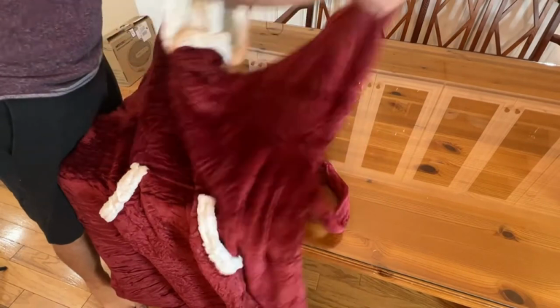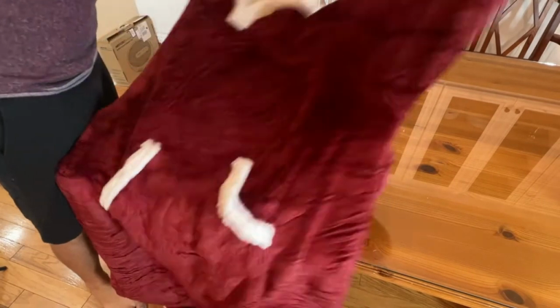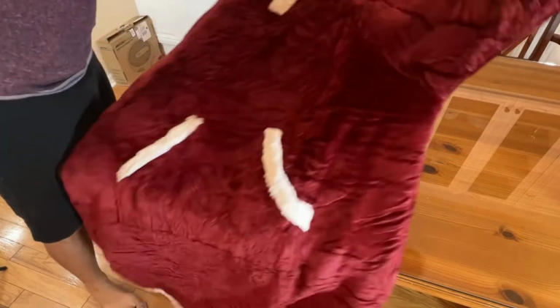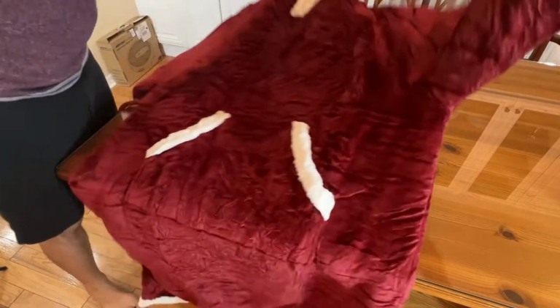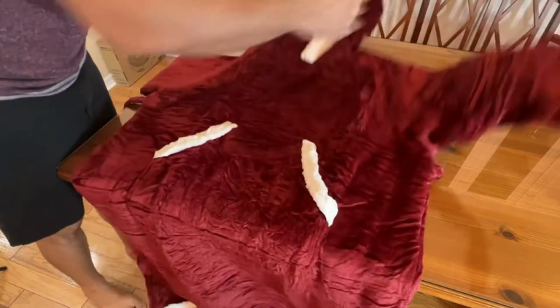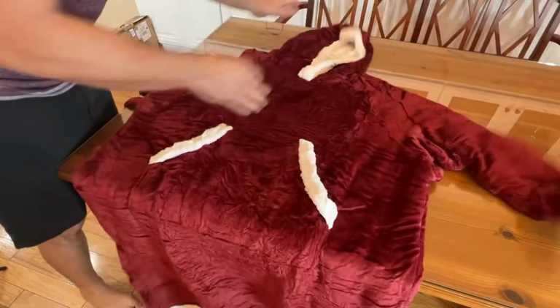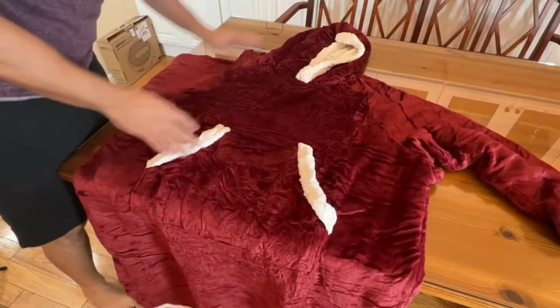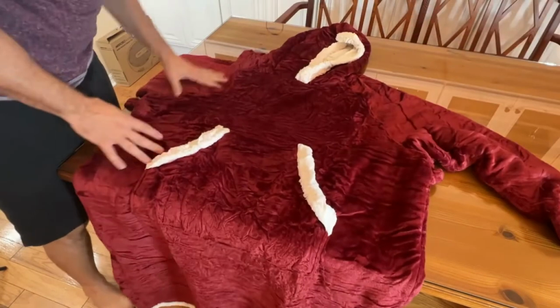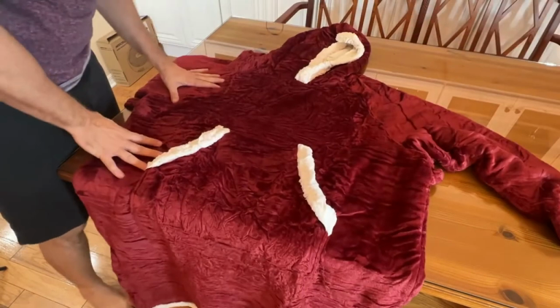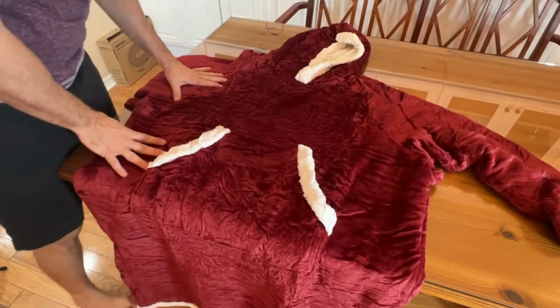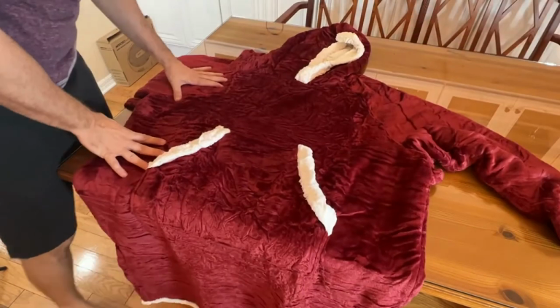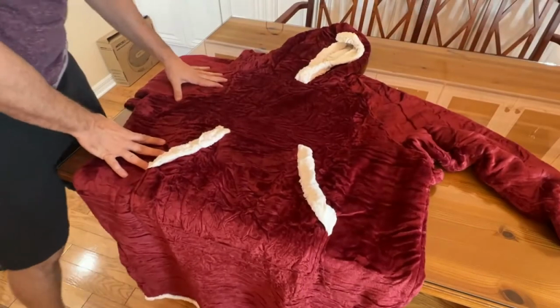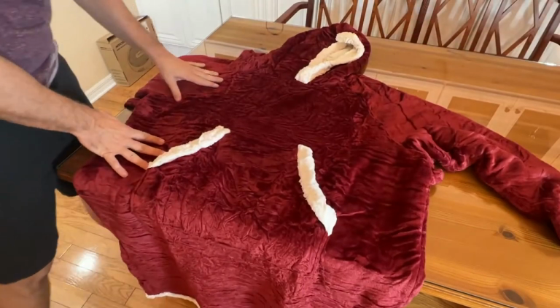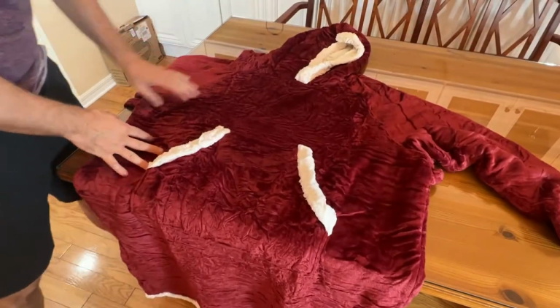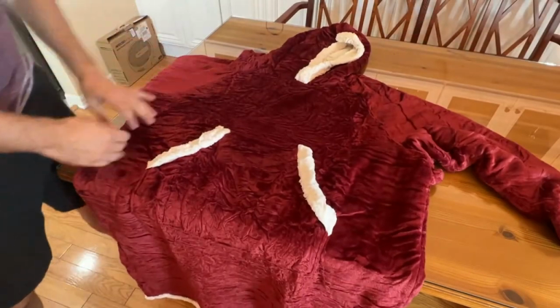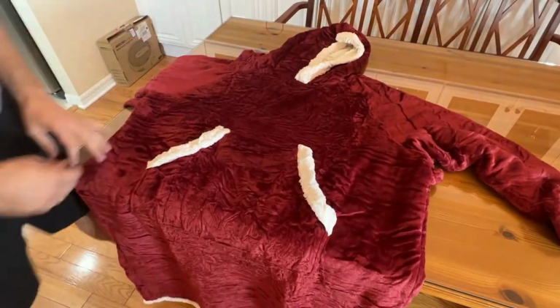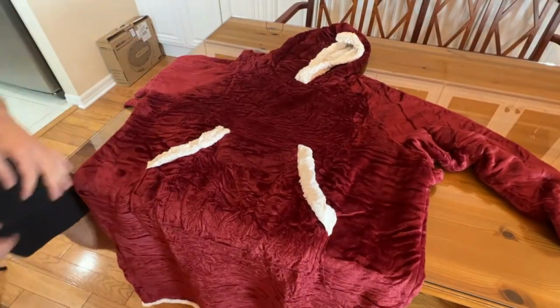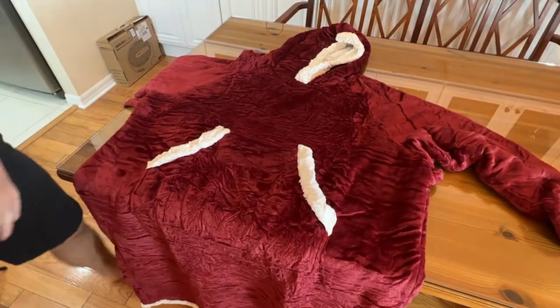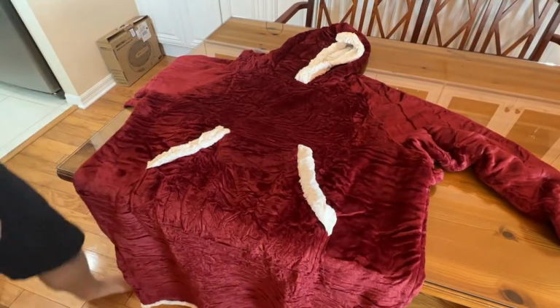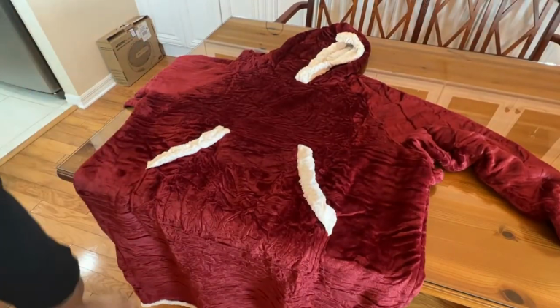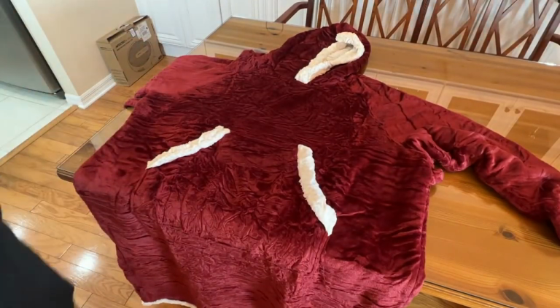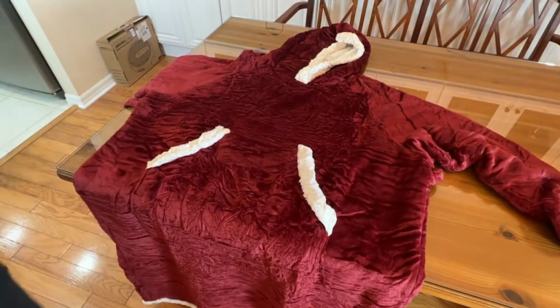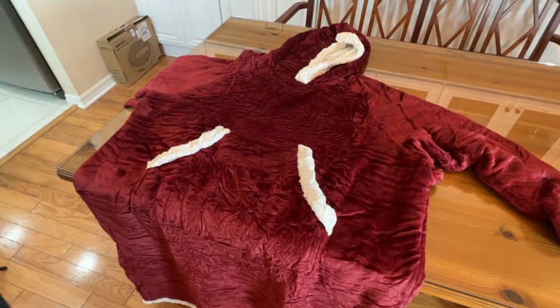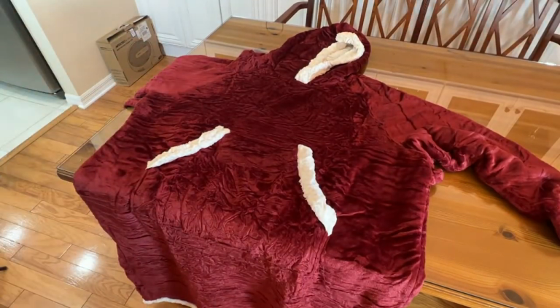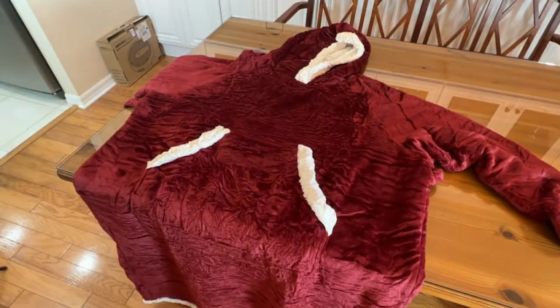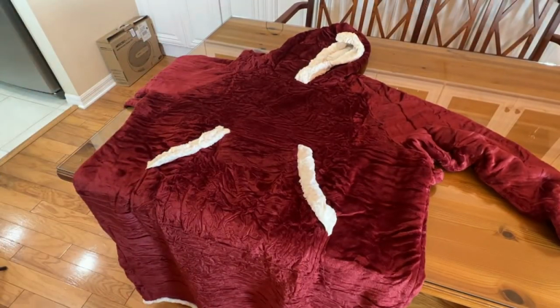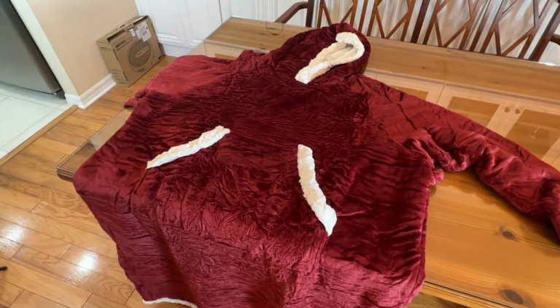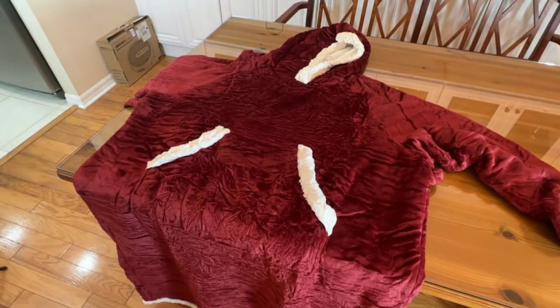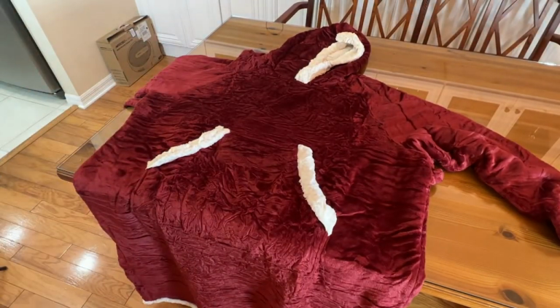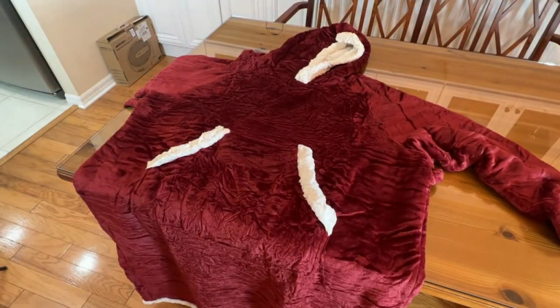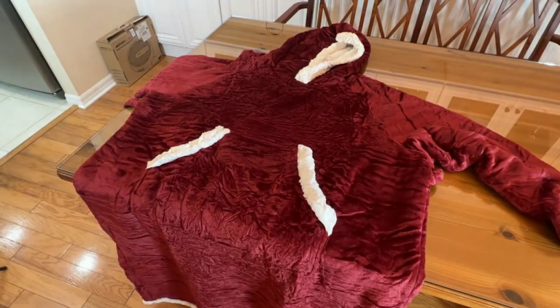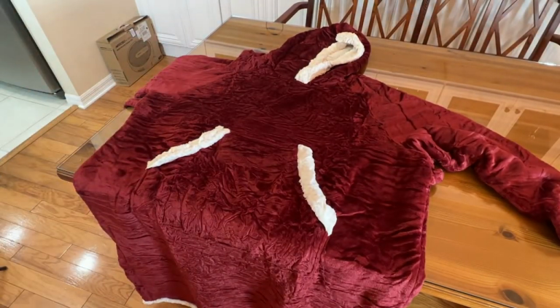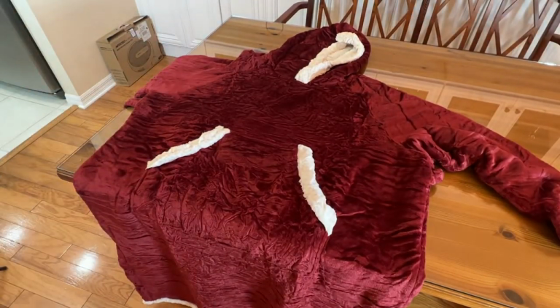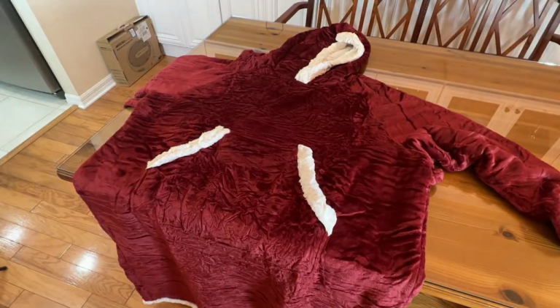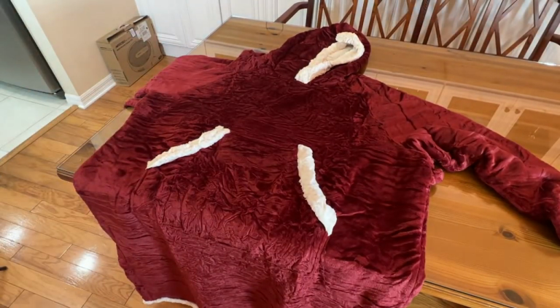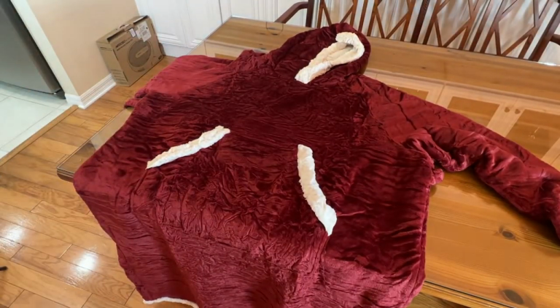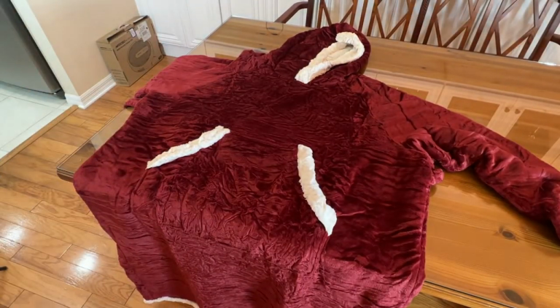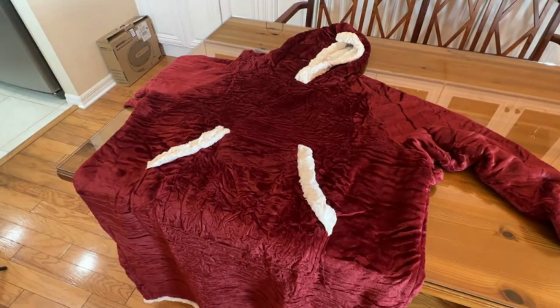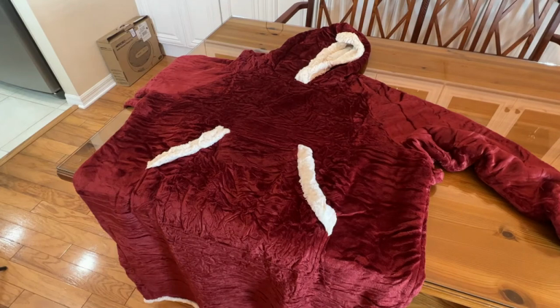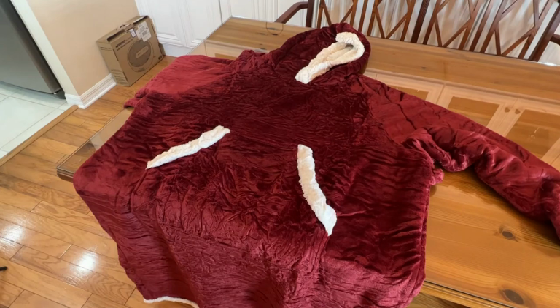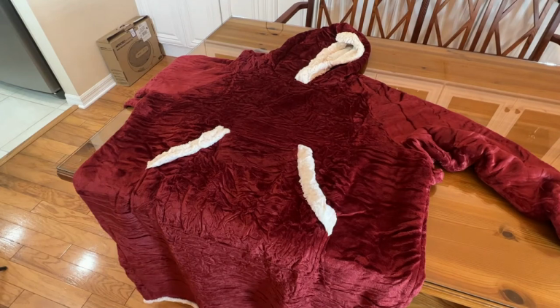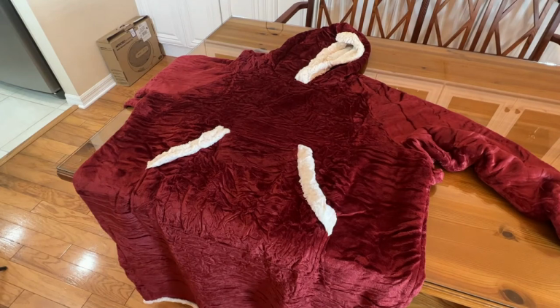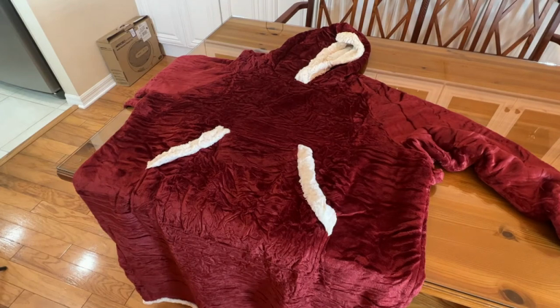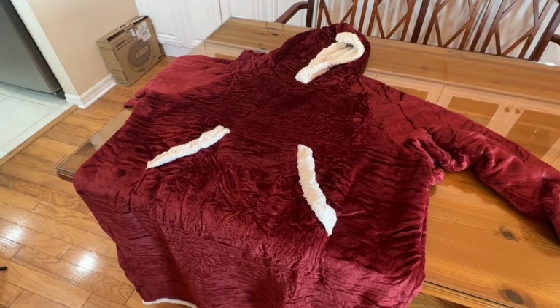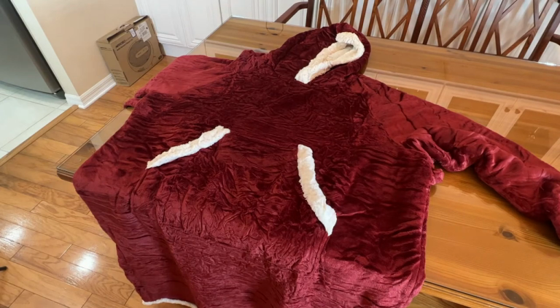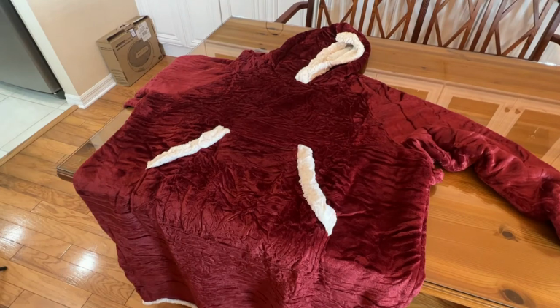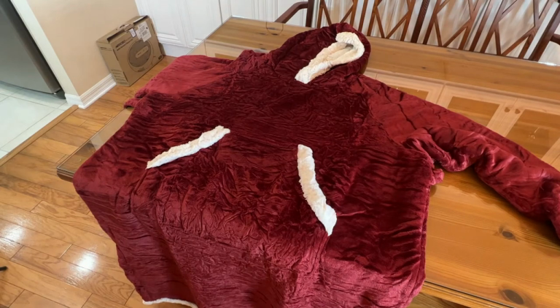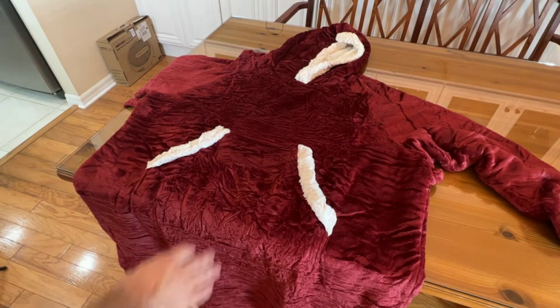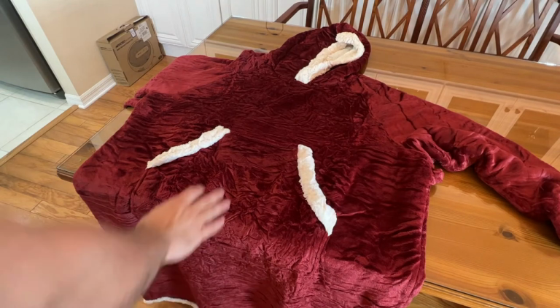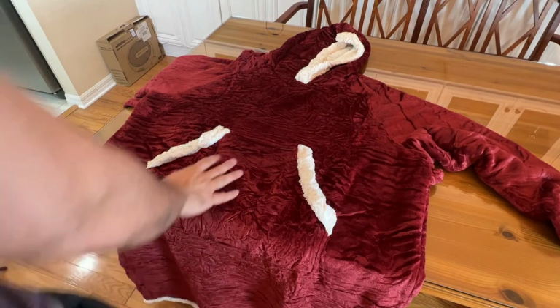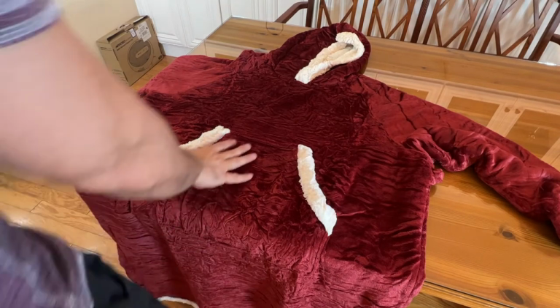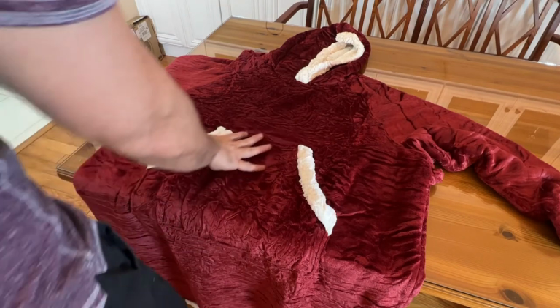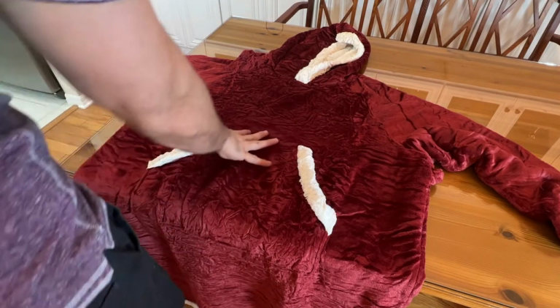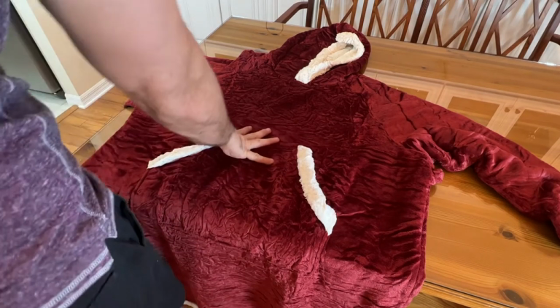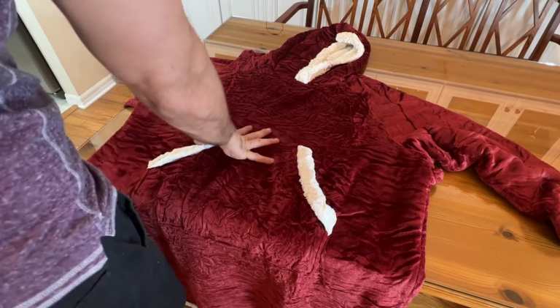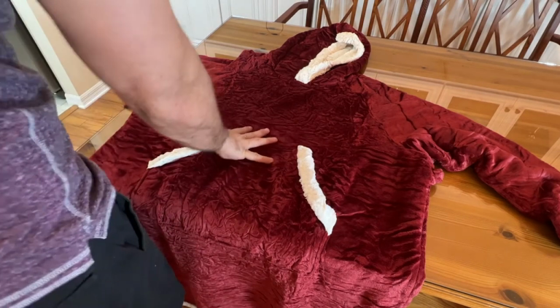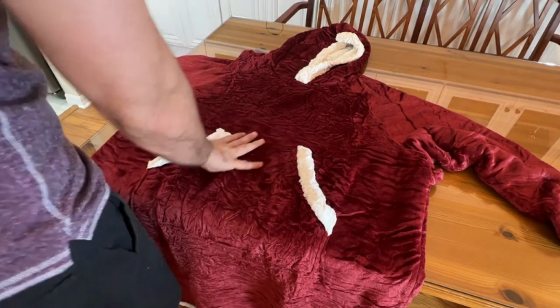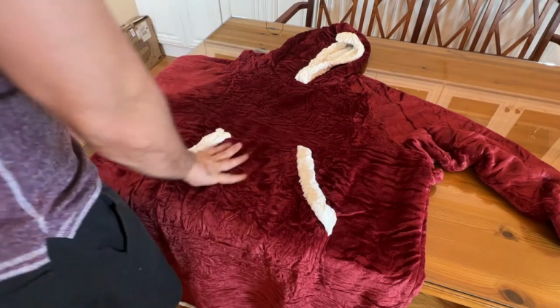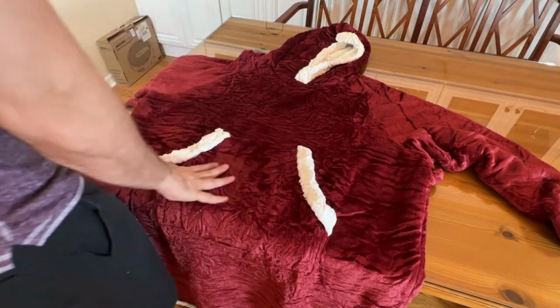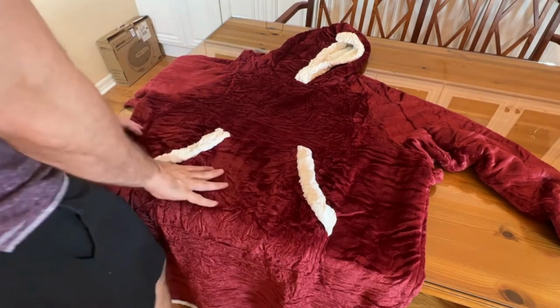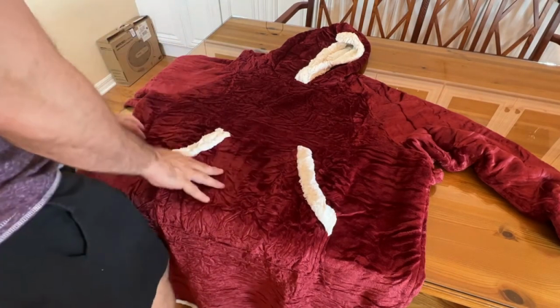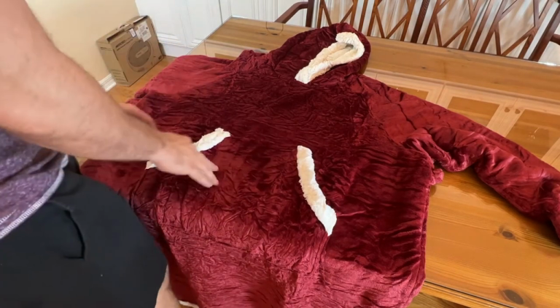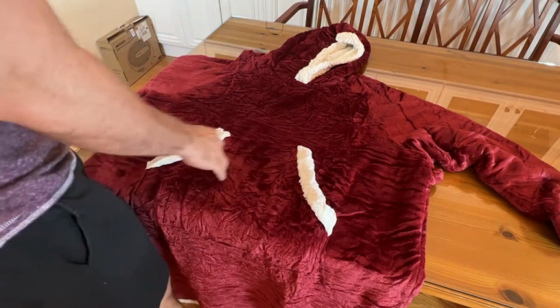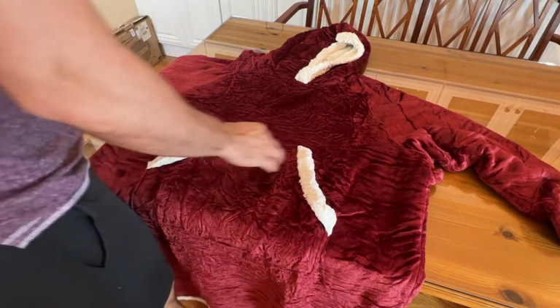El Gigante would wear this. Wow, look at that. Now, this is a cool kind of a burgundy, I guess.